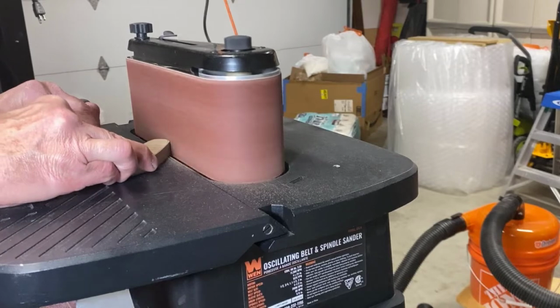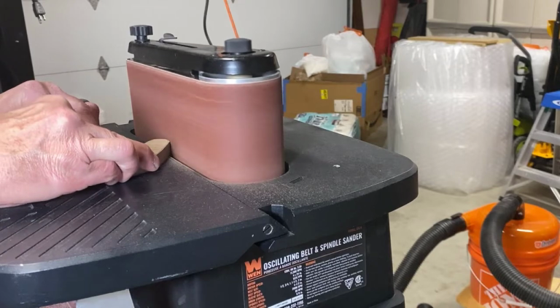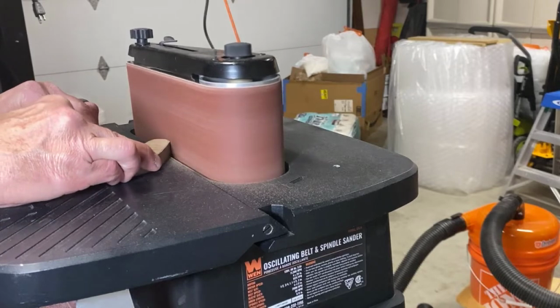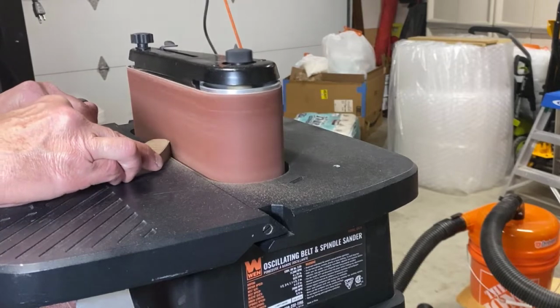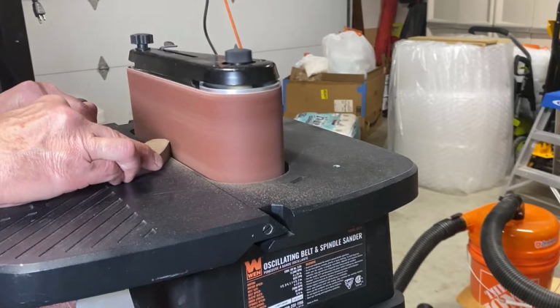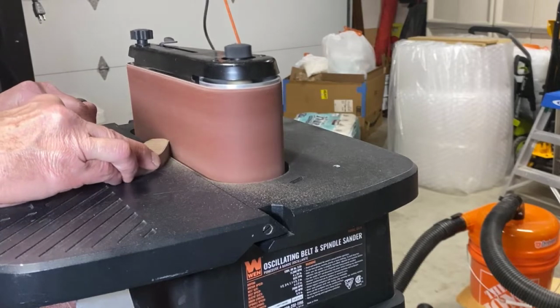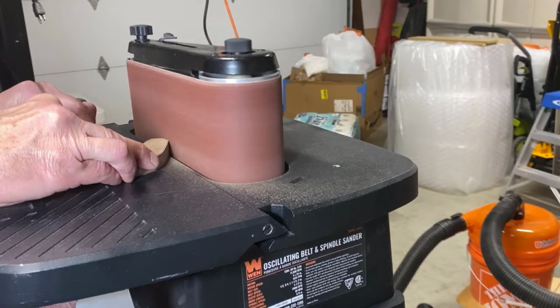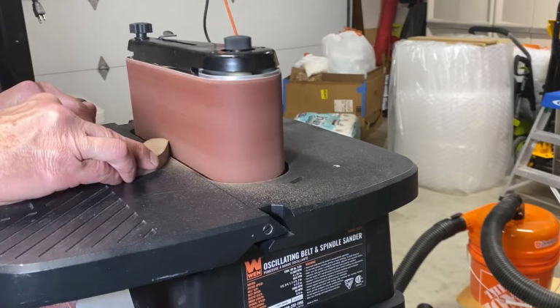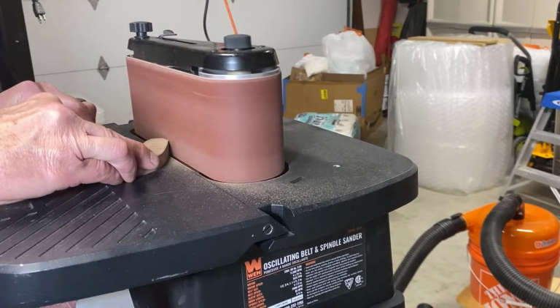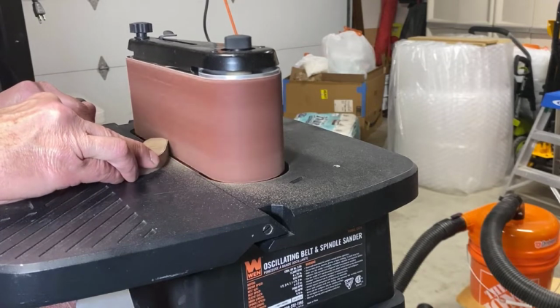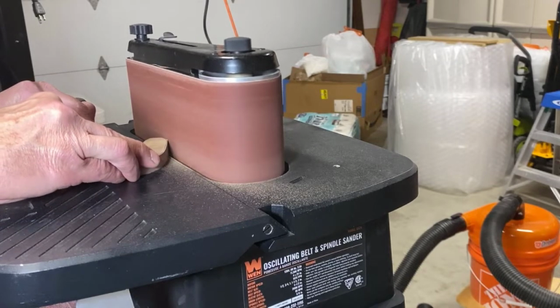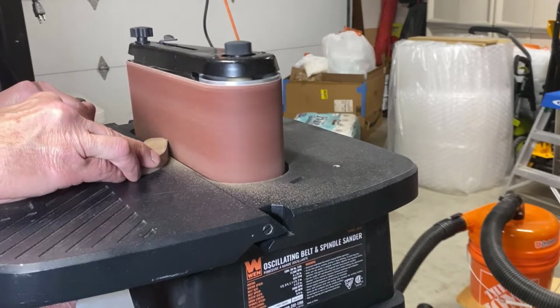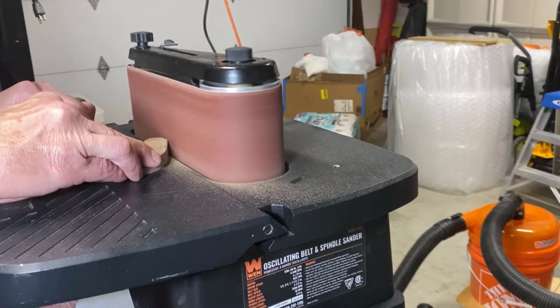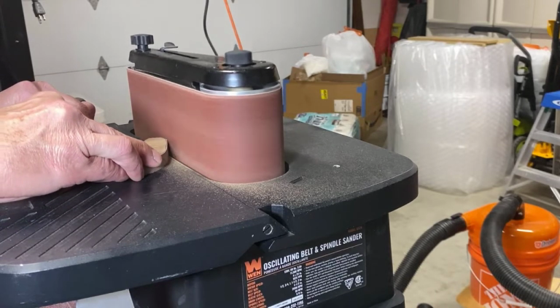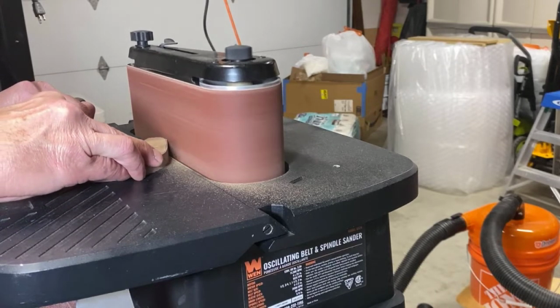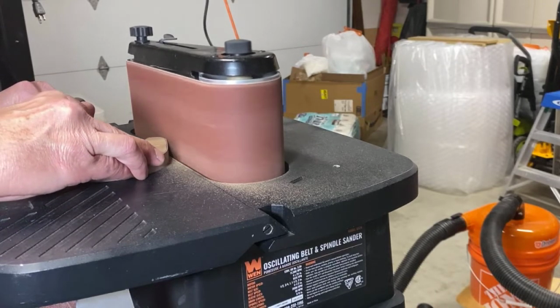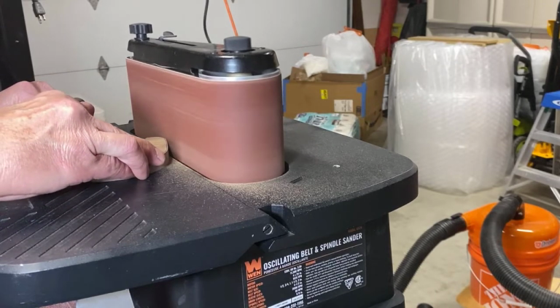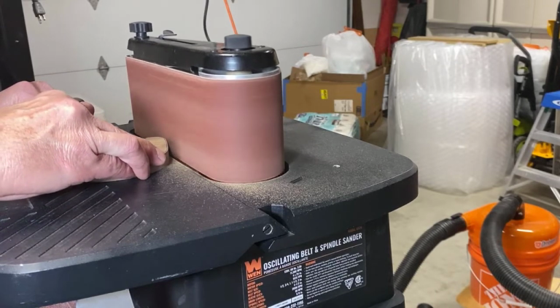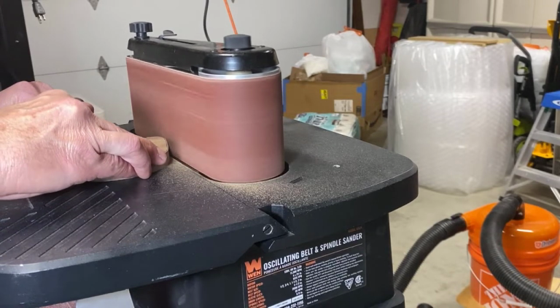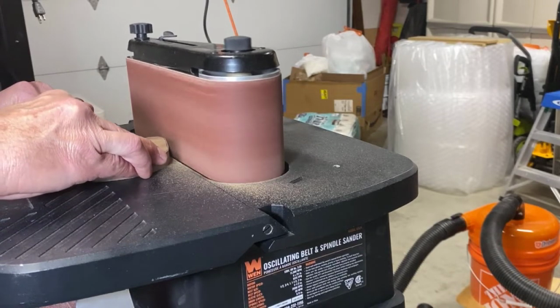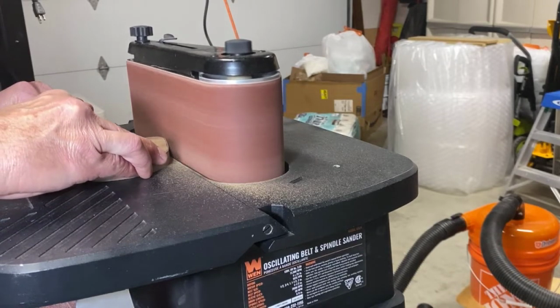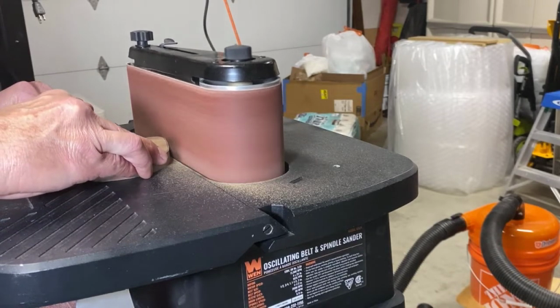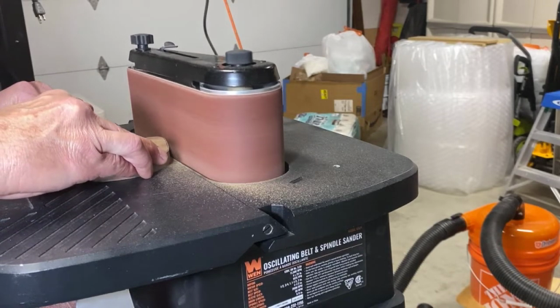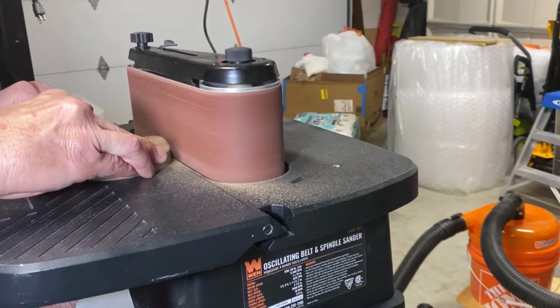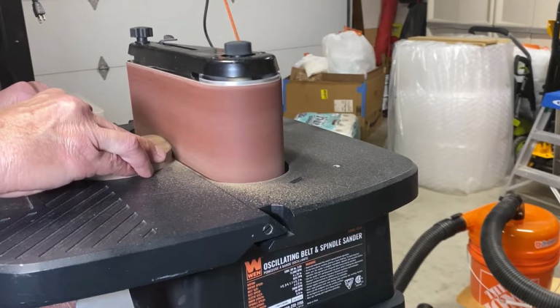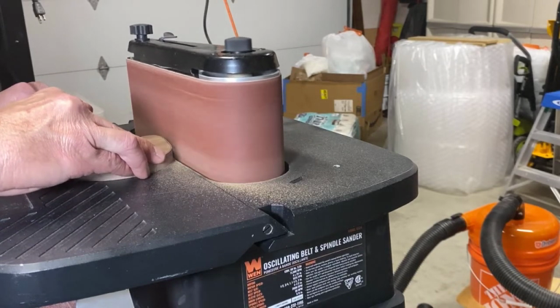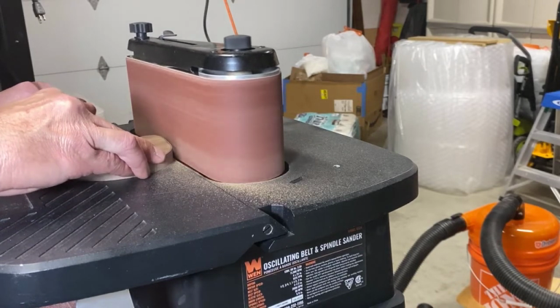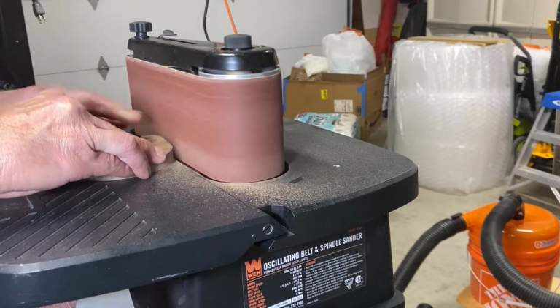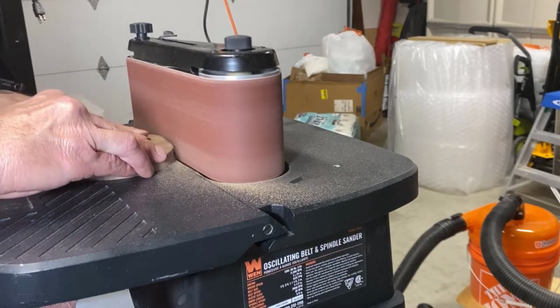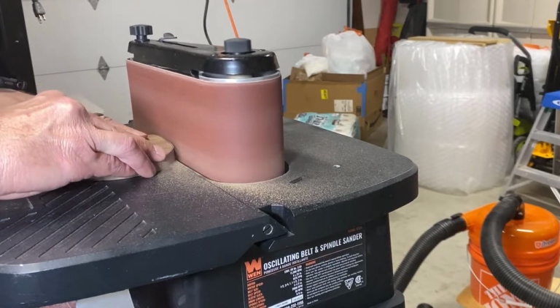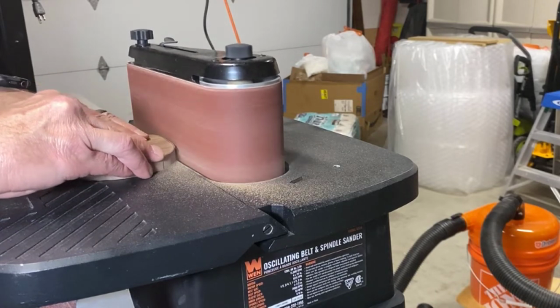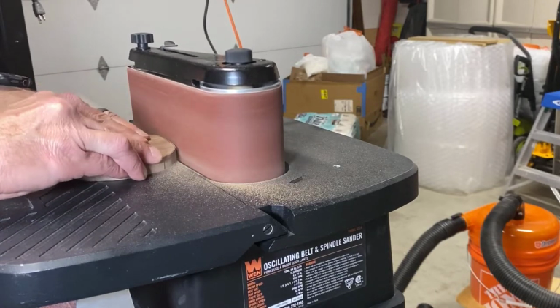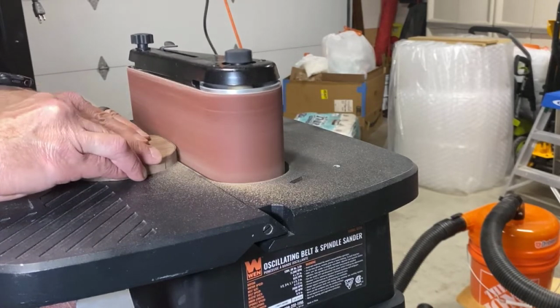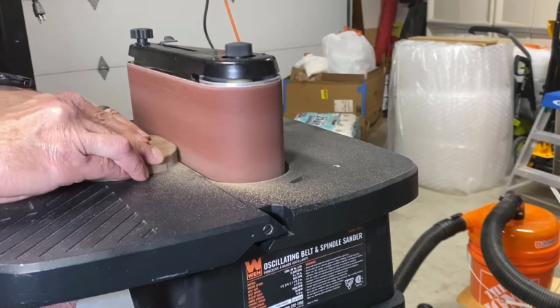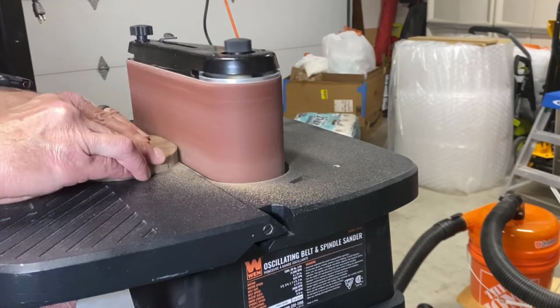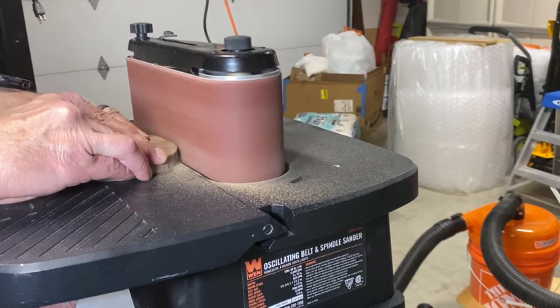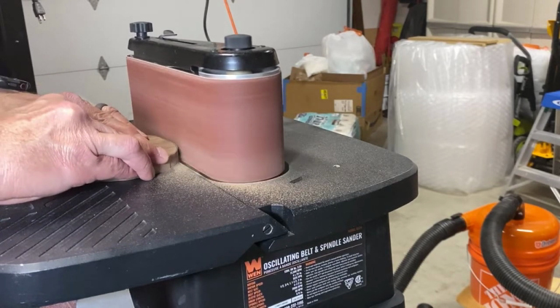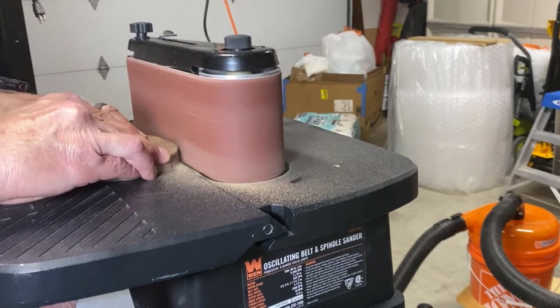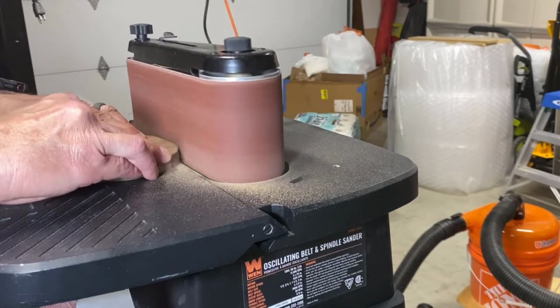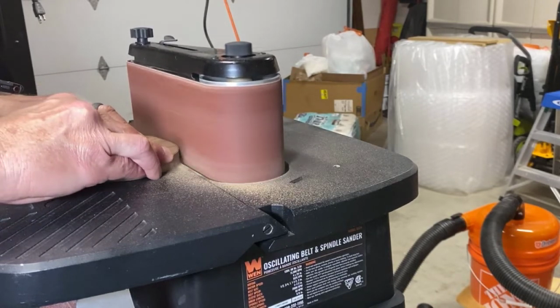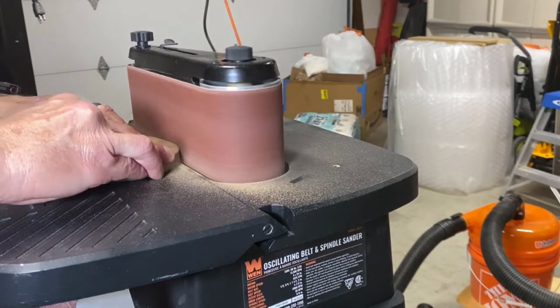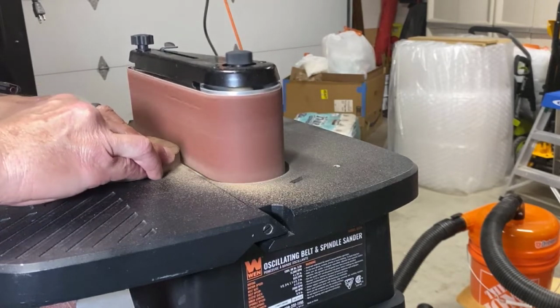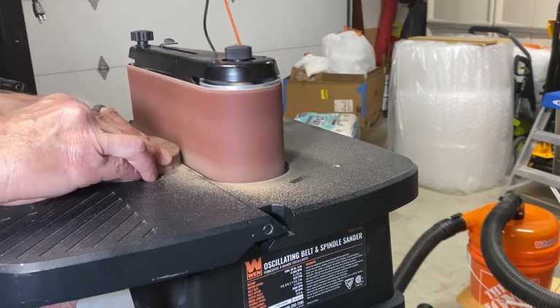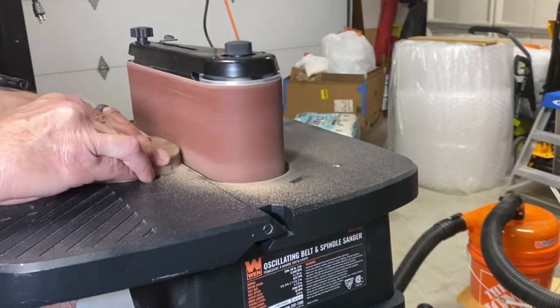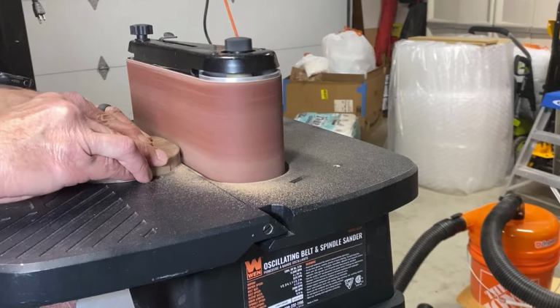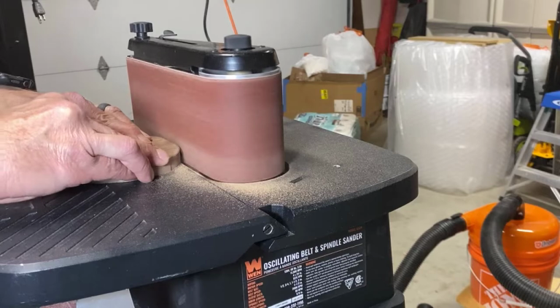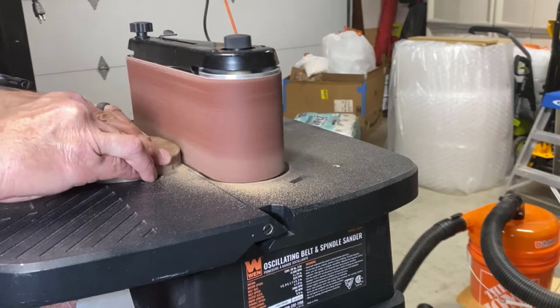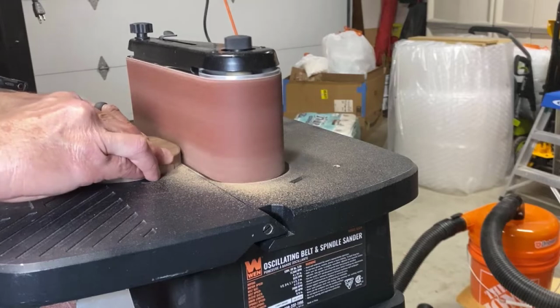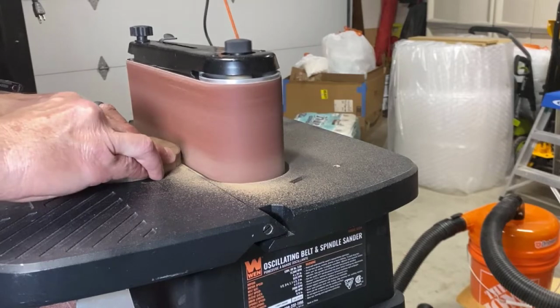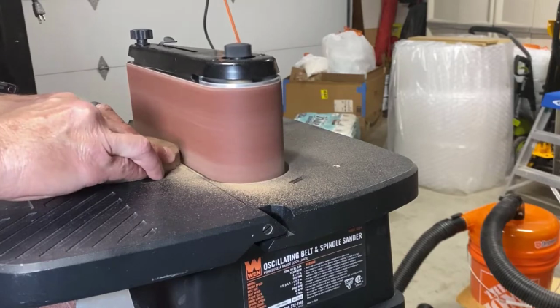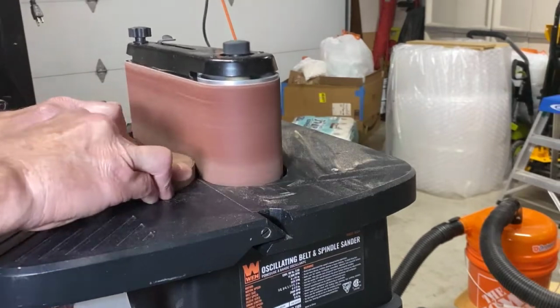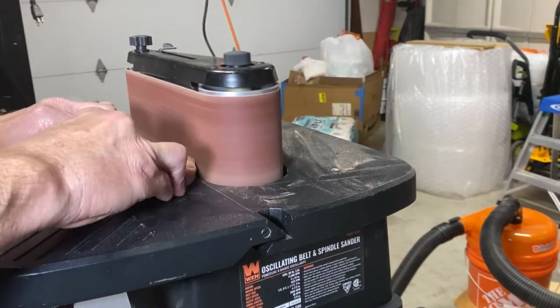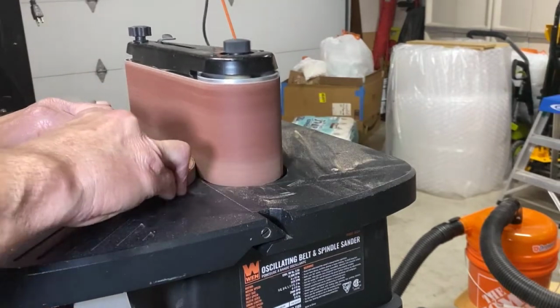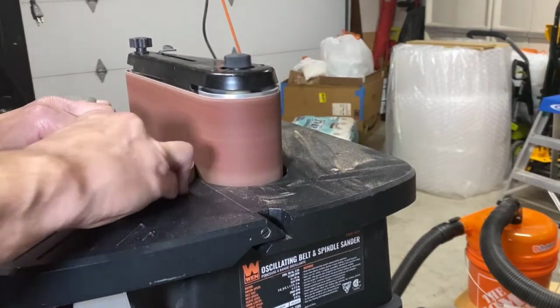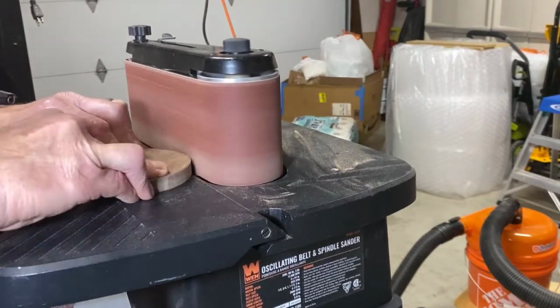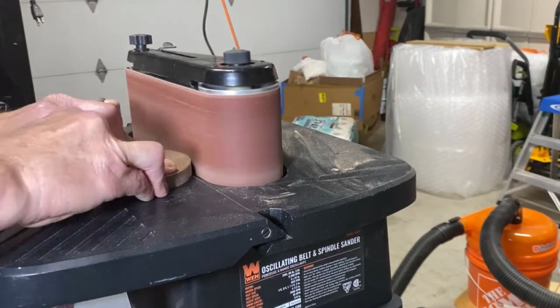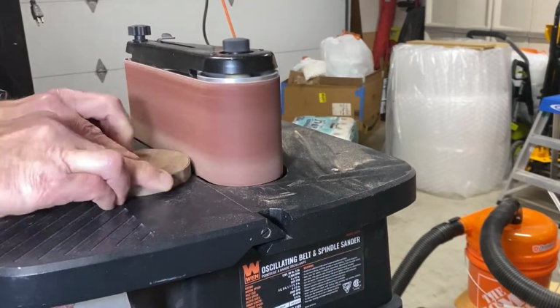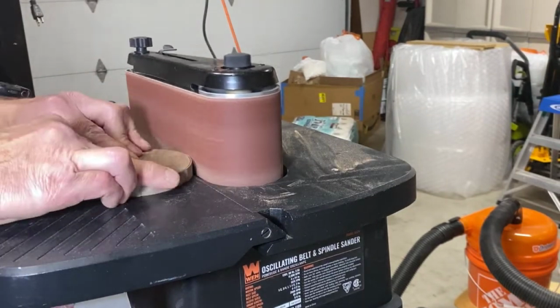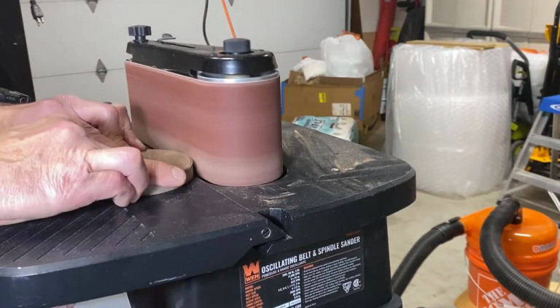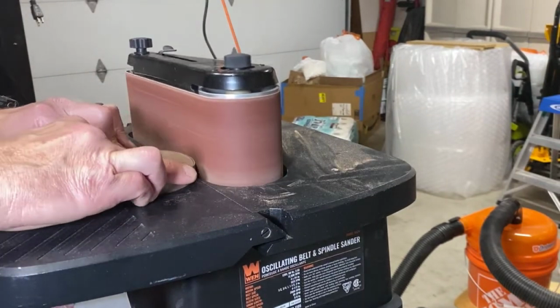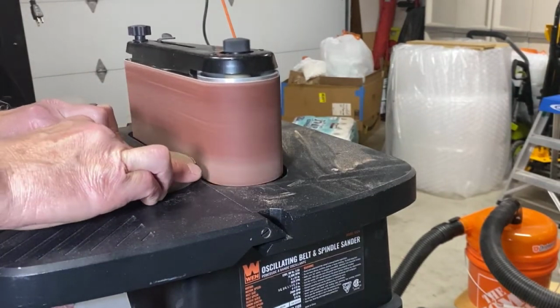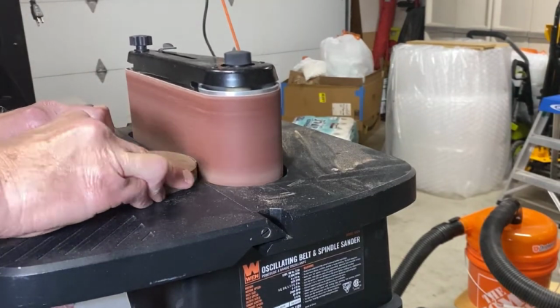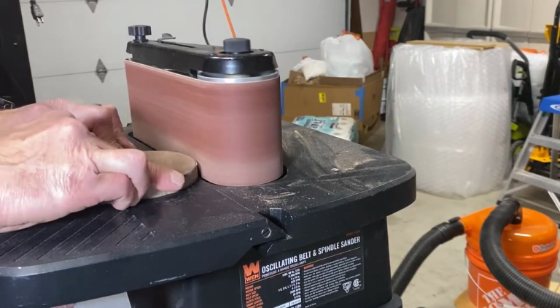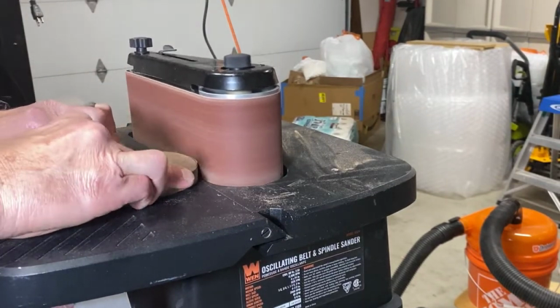This oscillating belt sander is helping shape our easels. This is a relatively simple design, so it doesn't take that much effort.